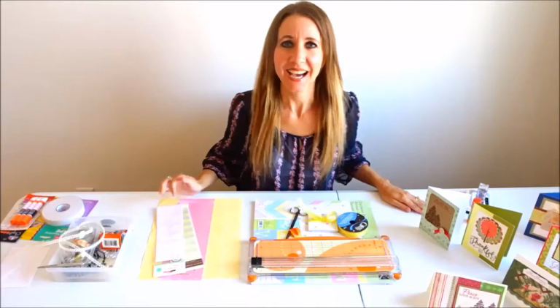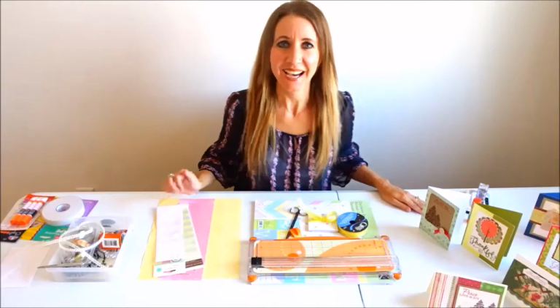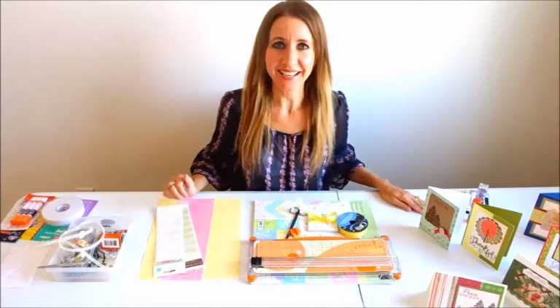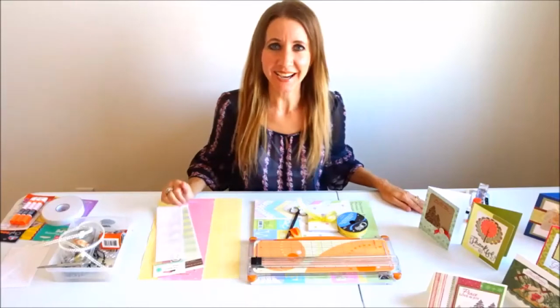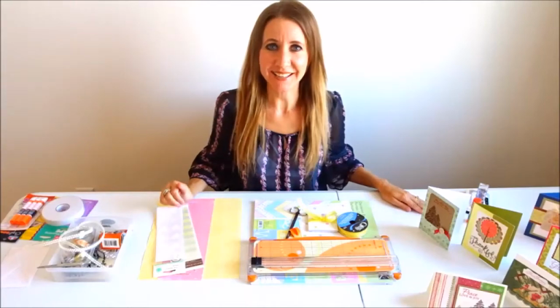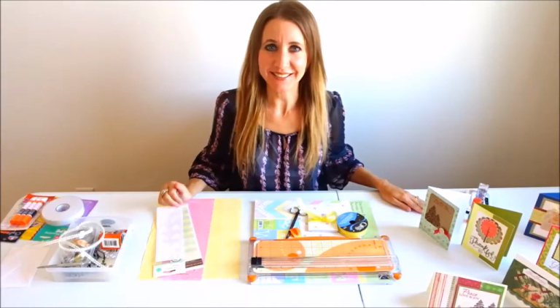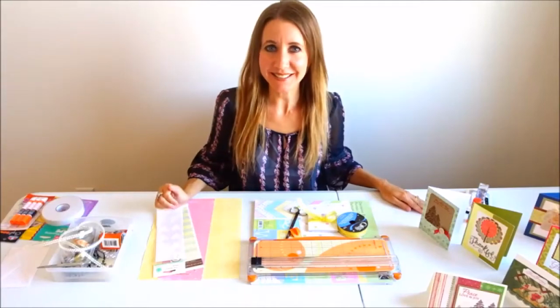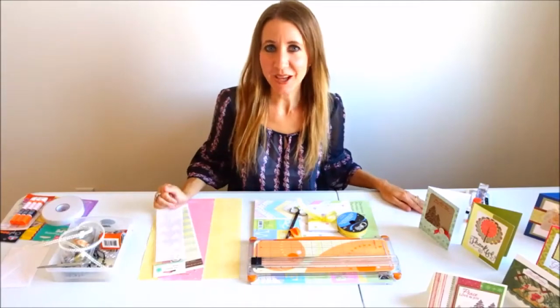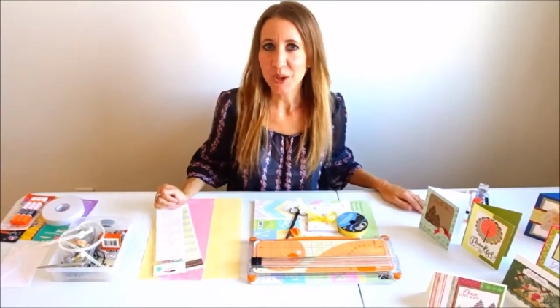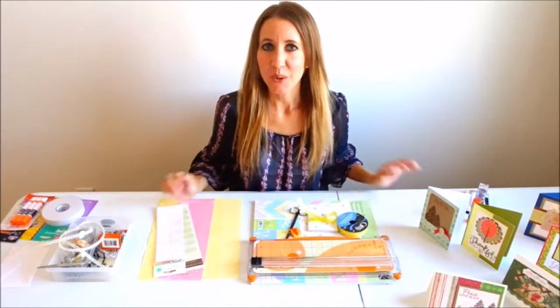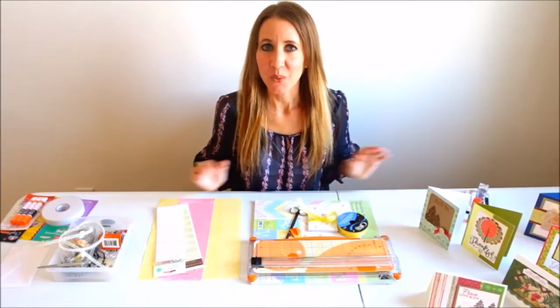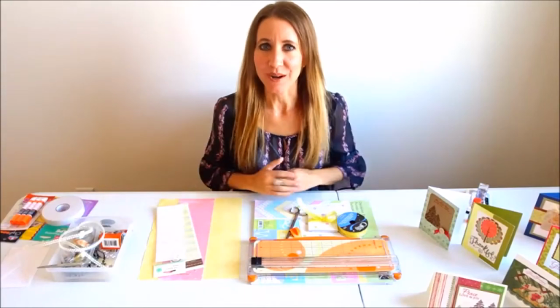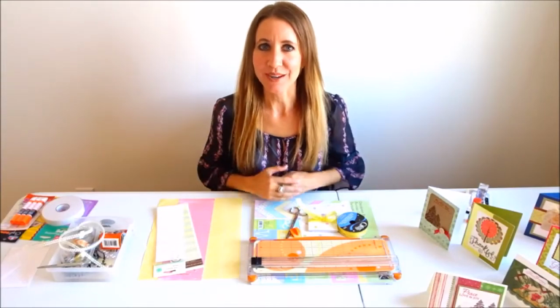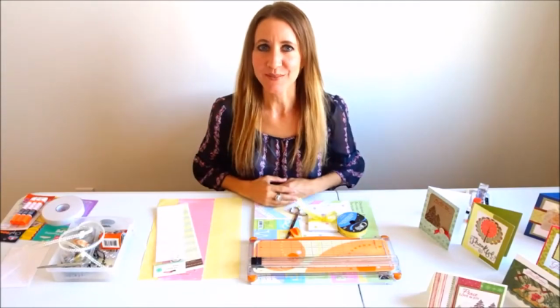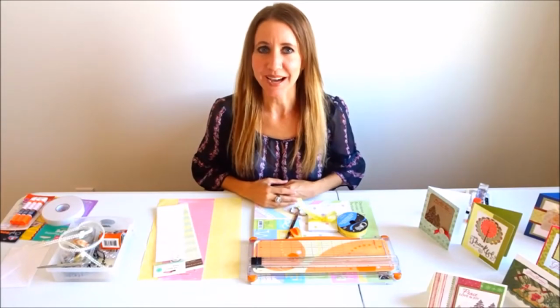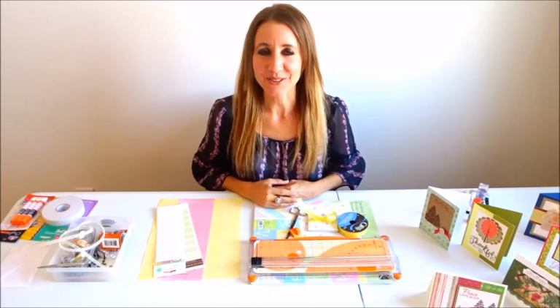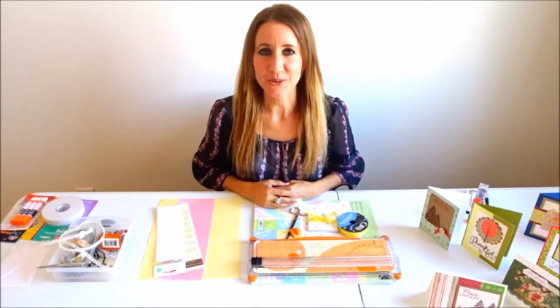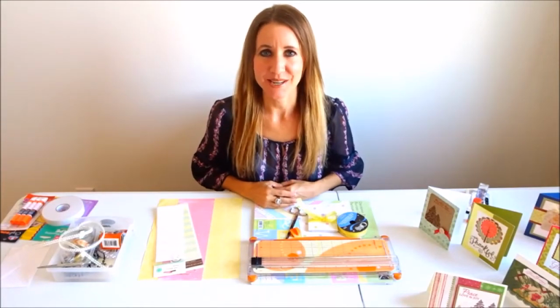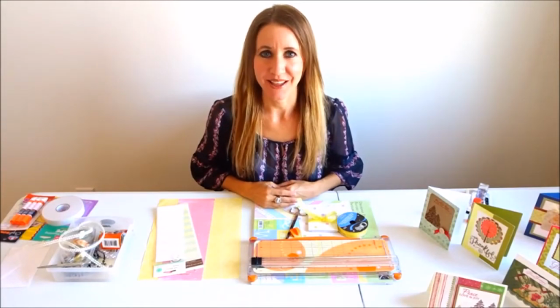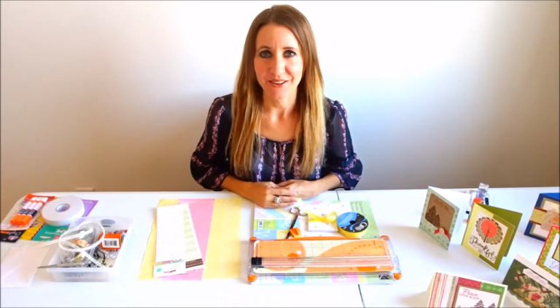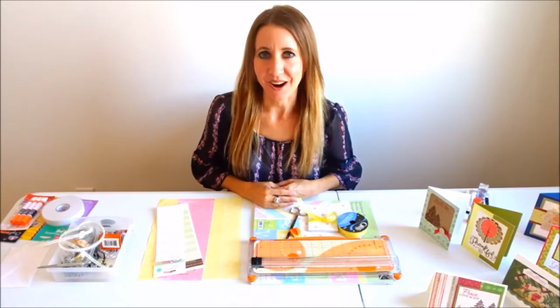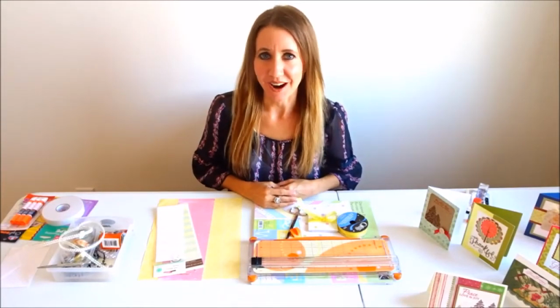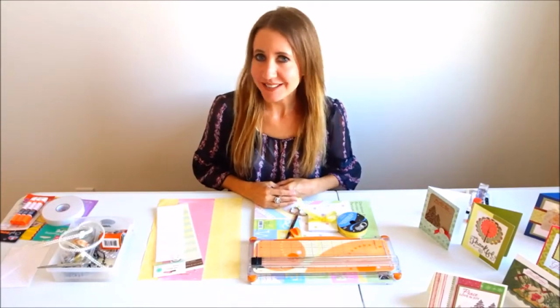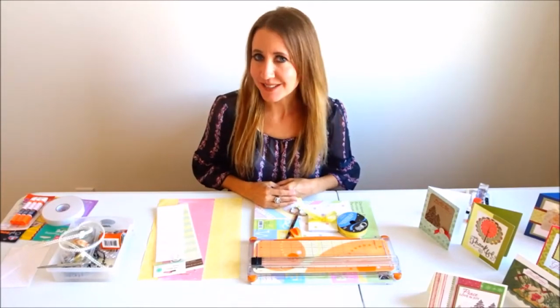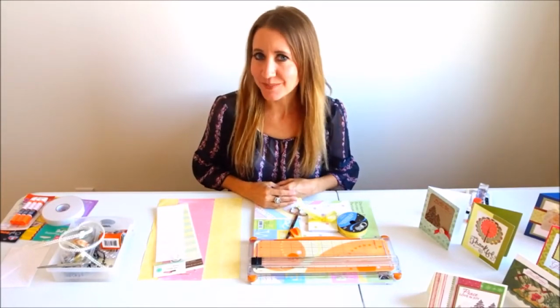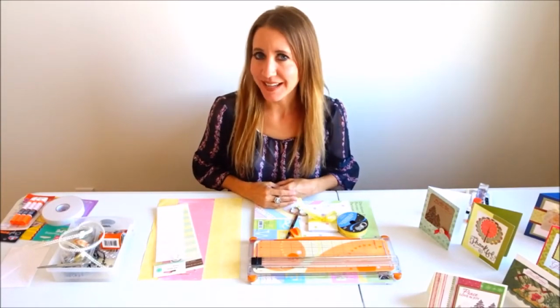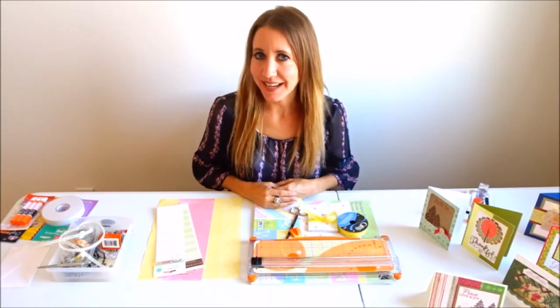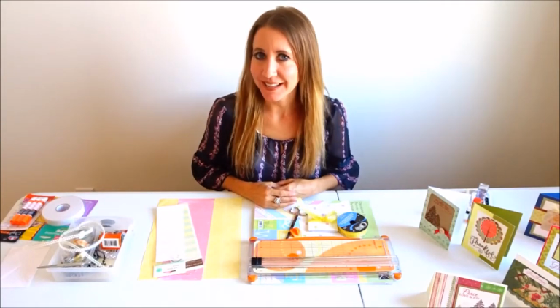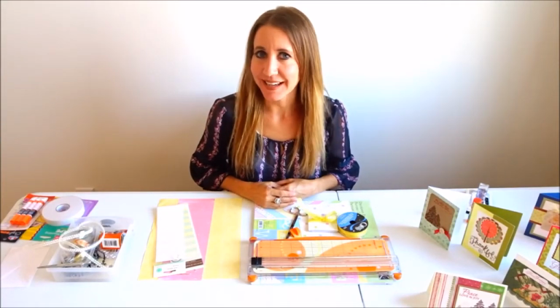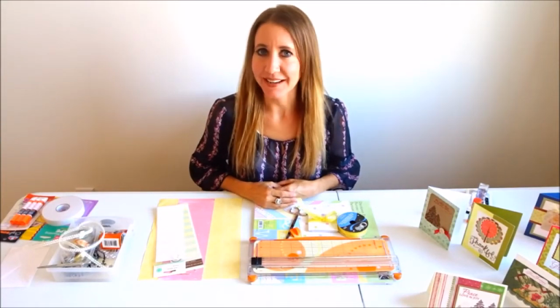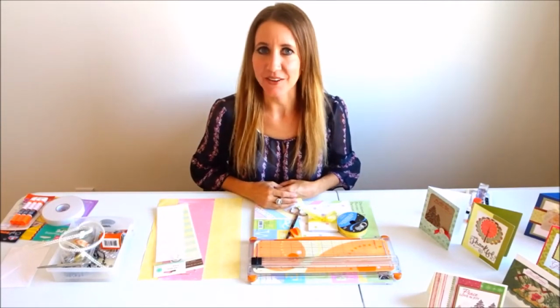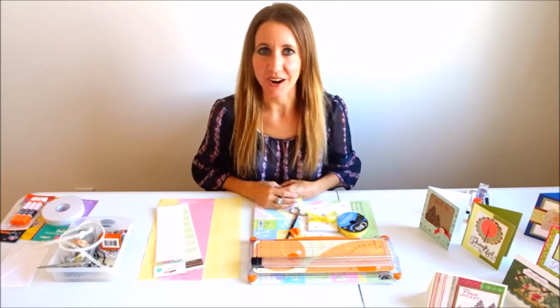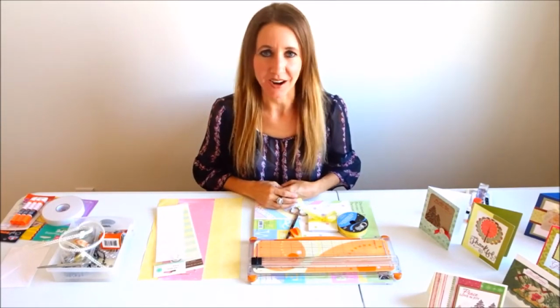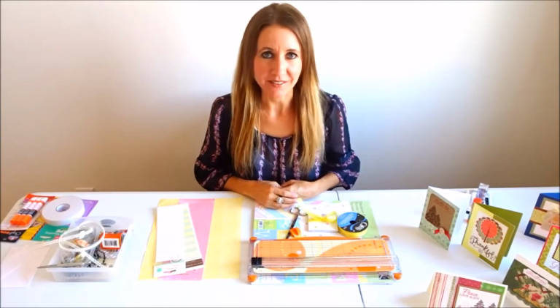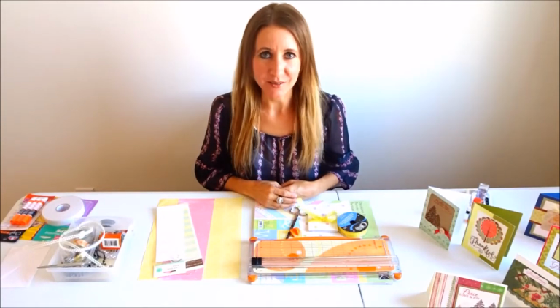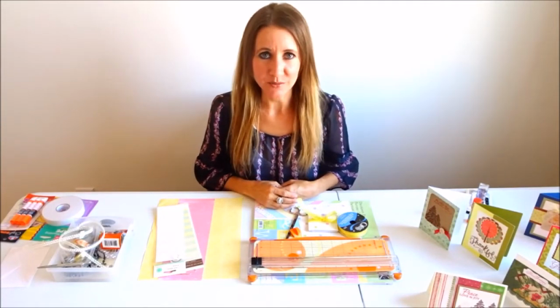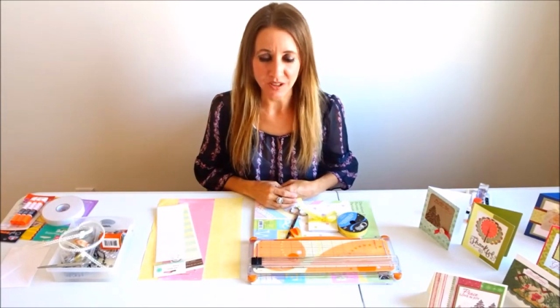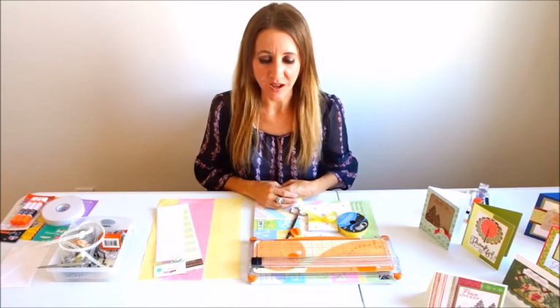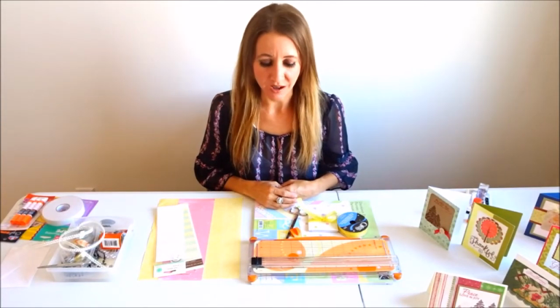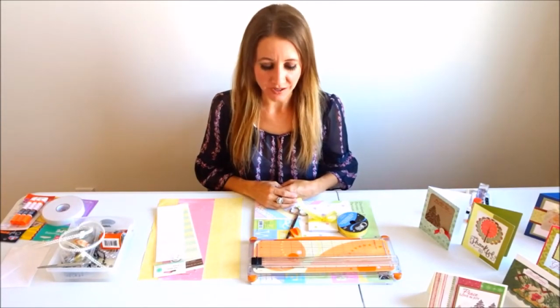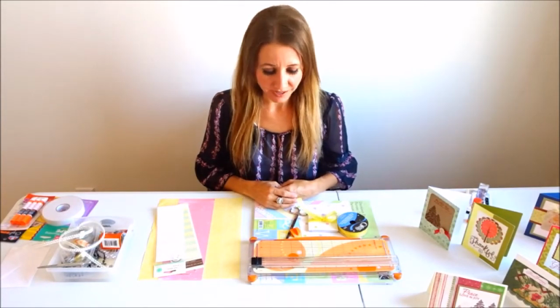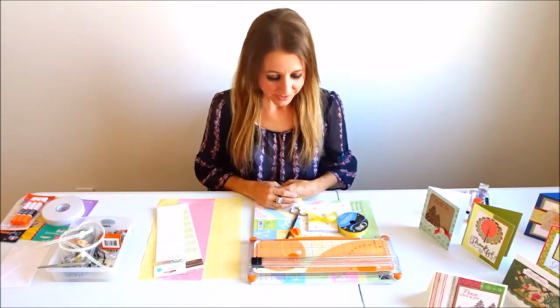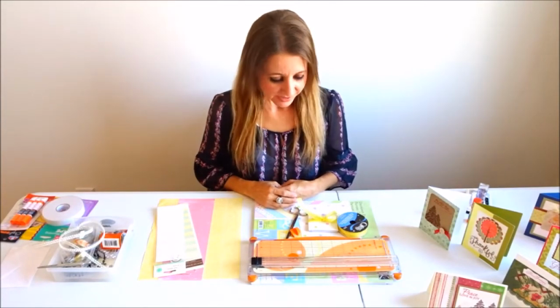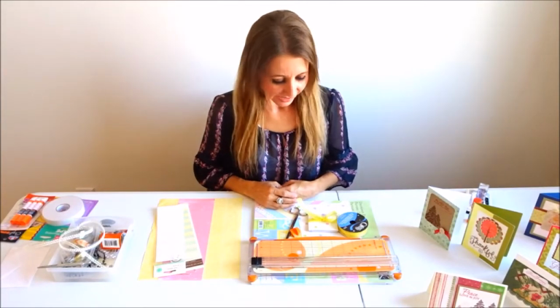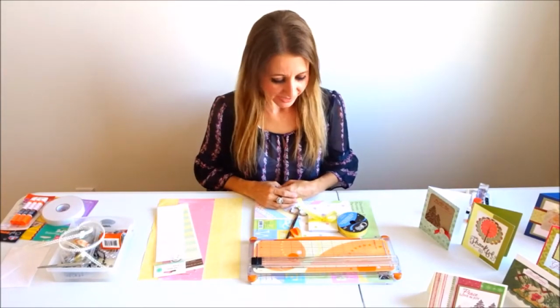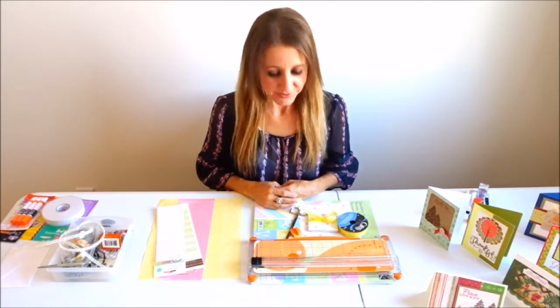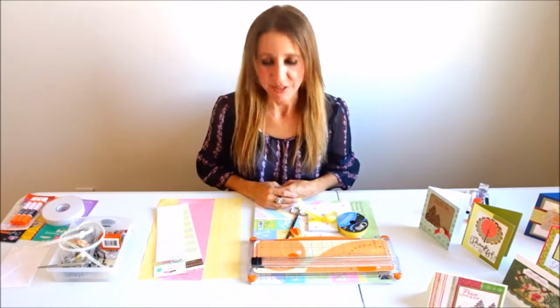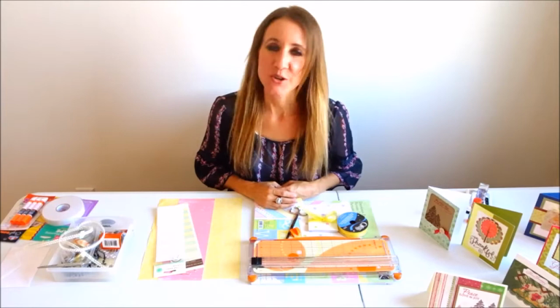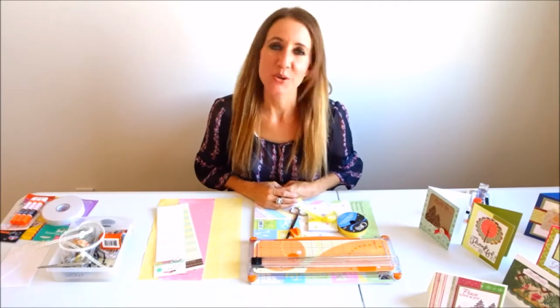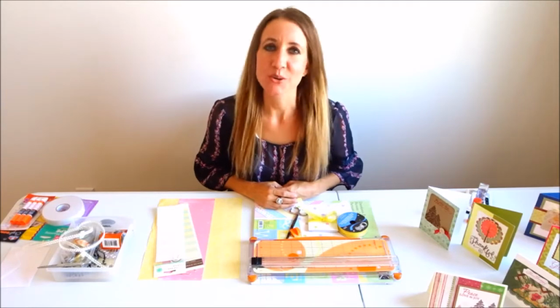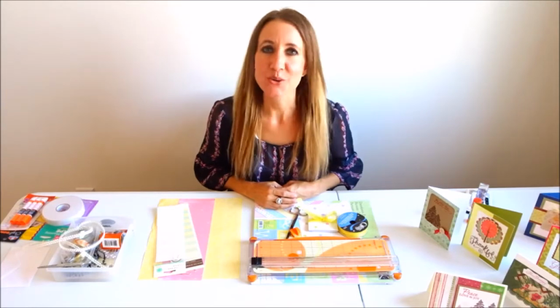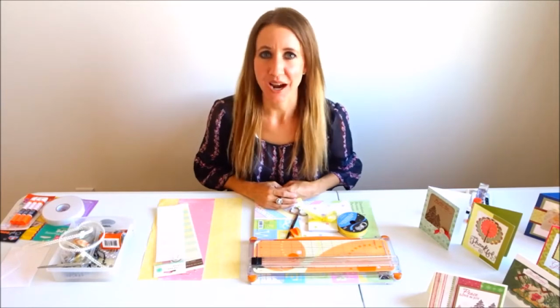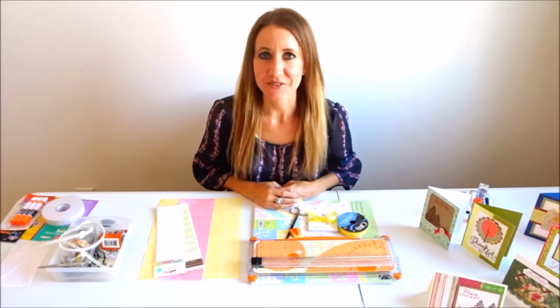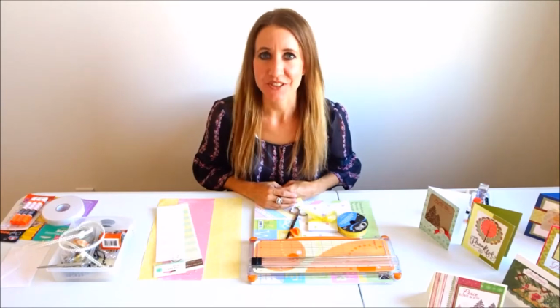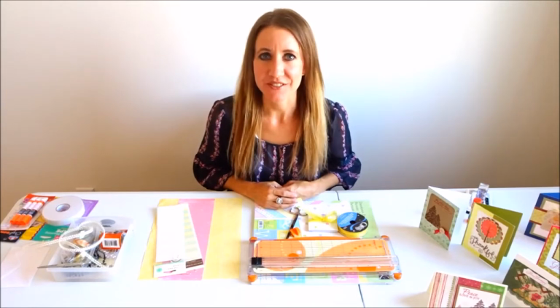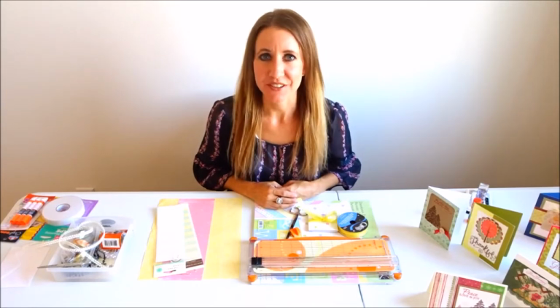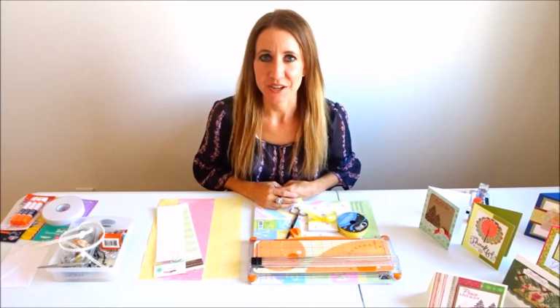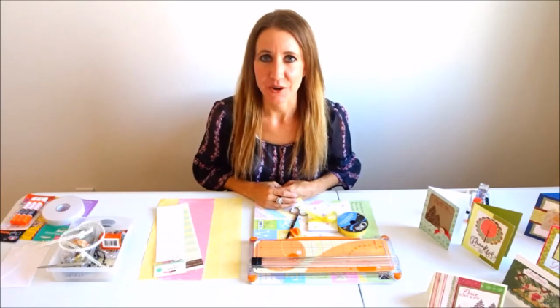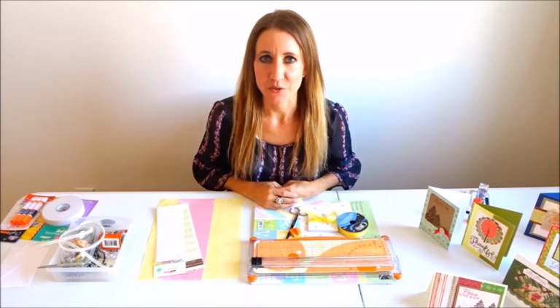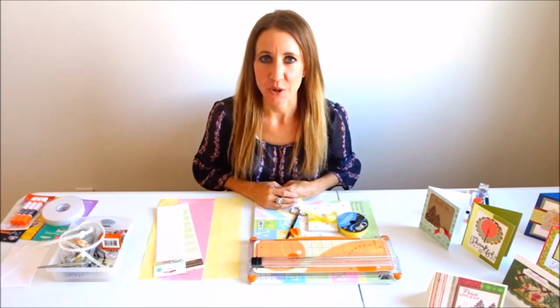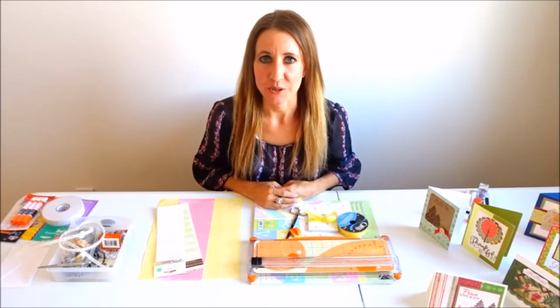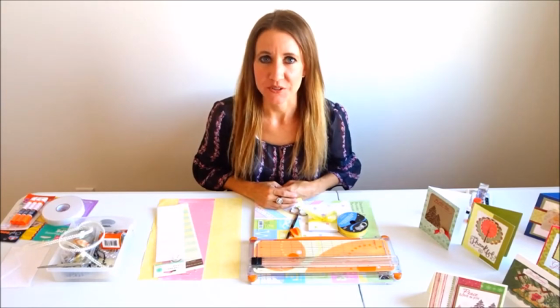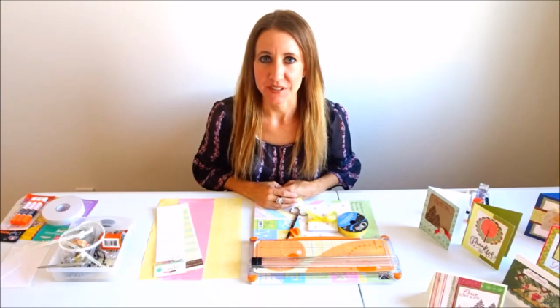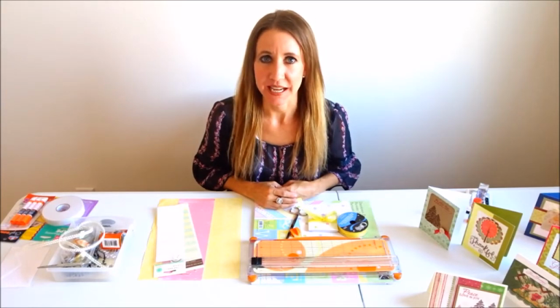Hi guys! Welcome back to another awesome day, another awesome vlog. I have a new crafting video for you today.